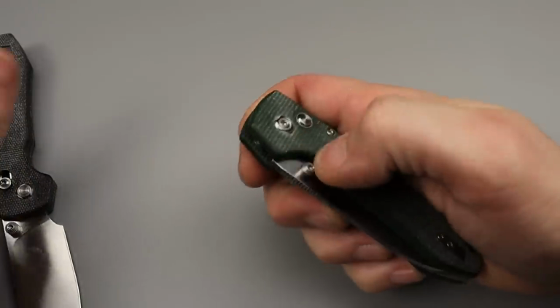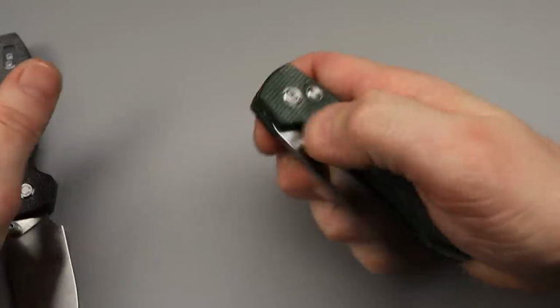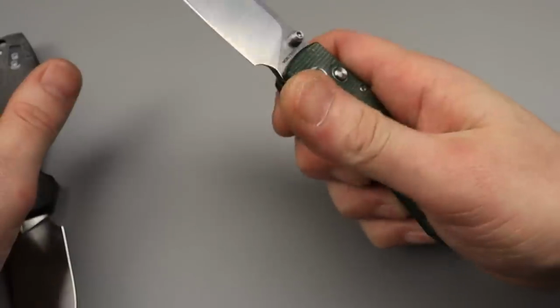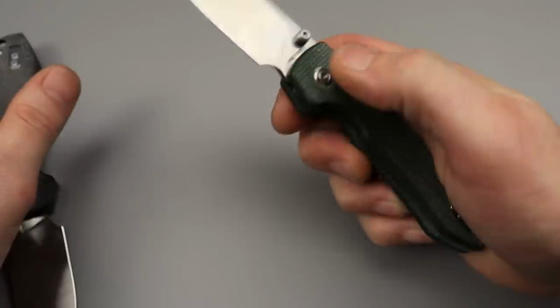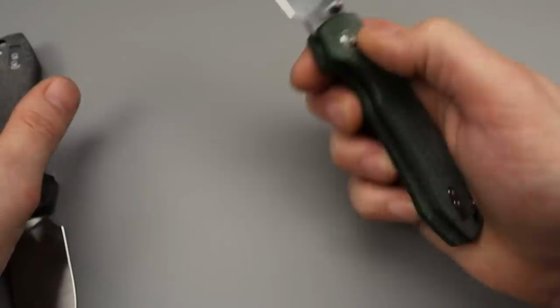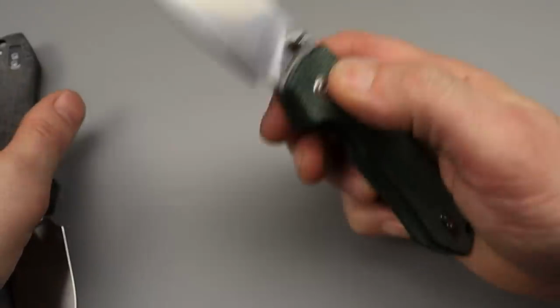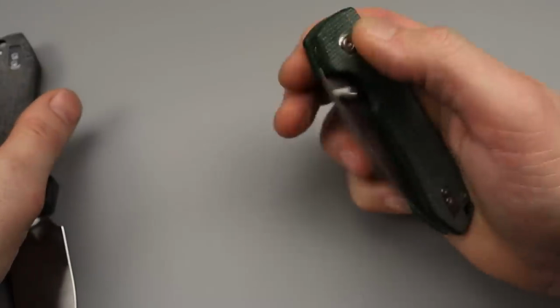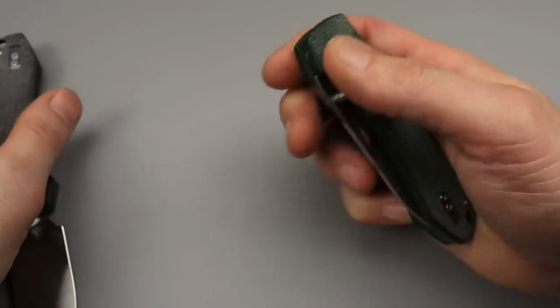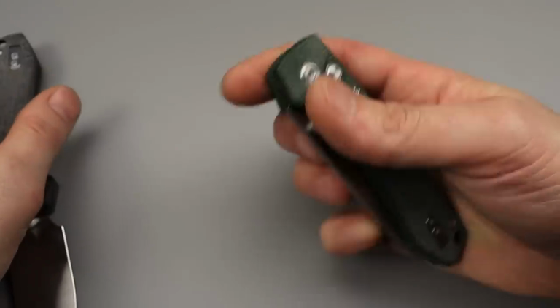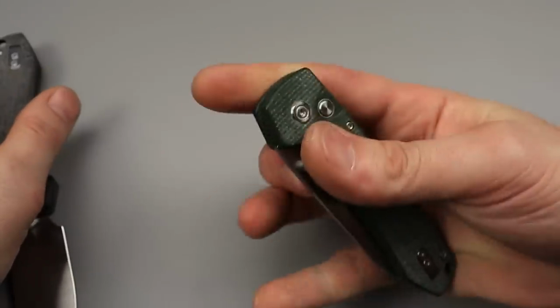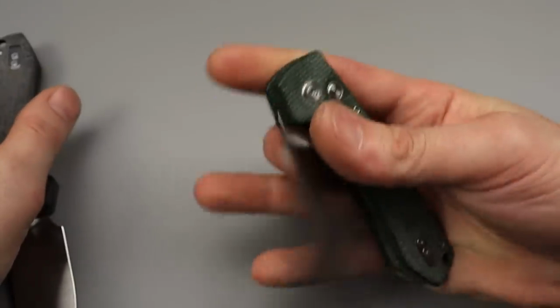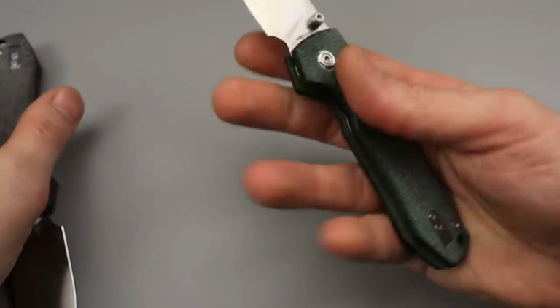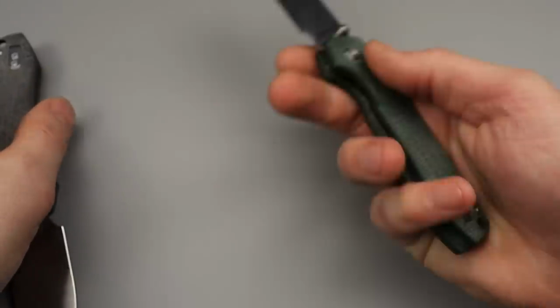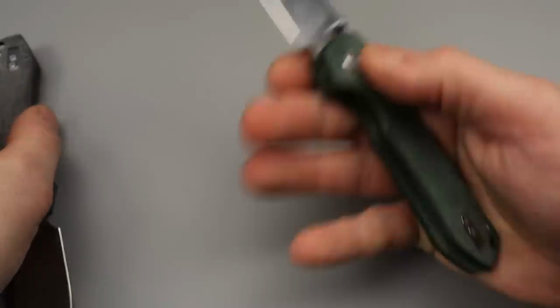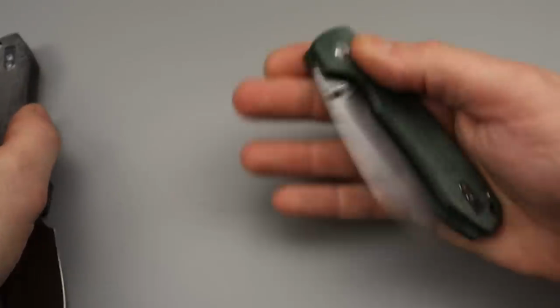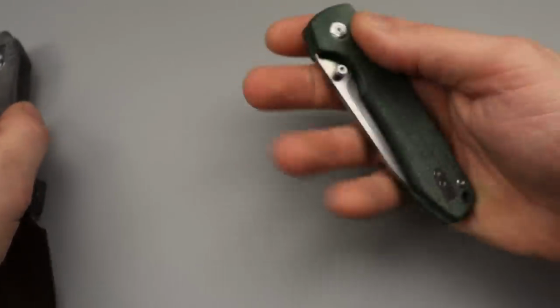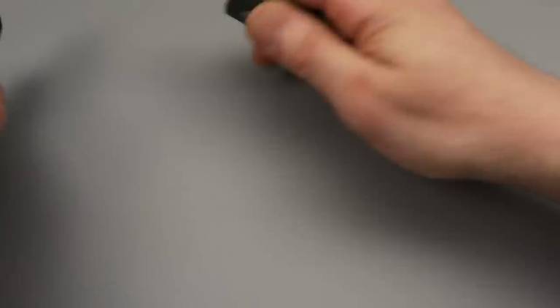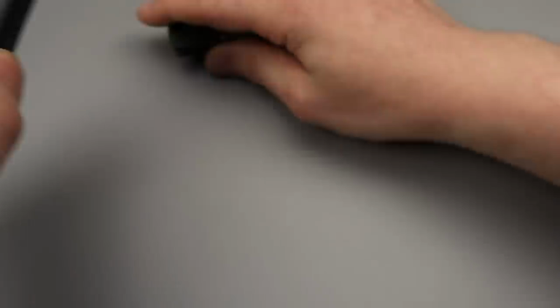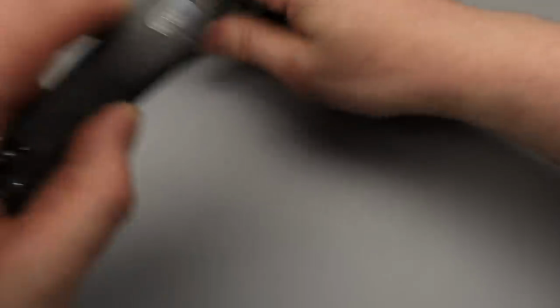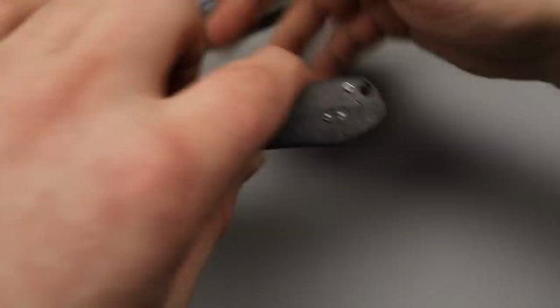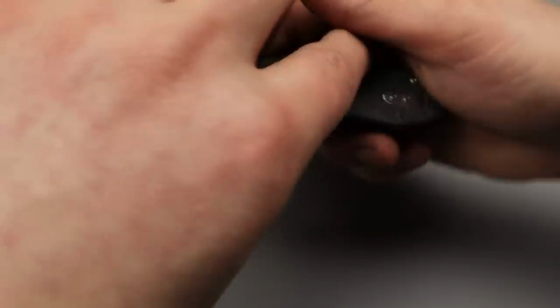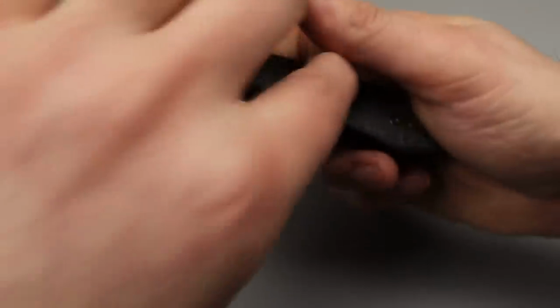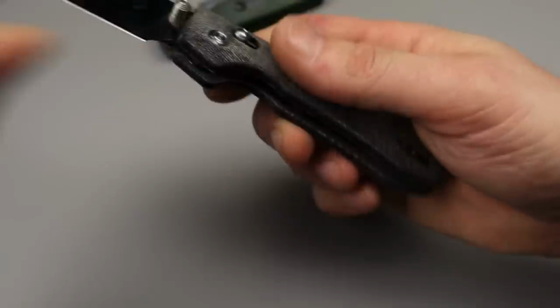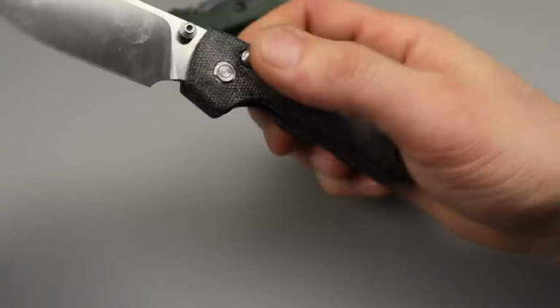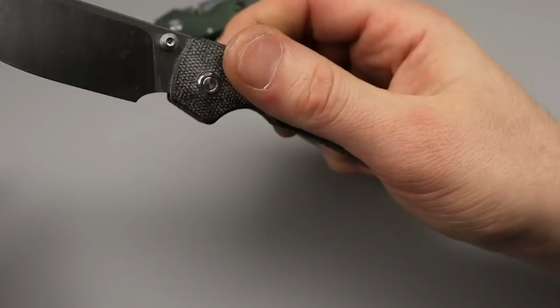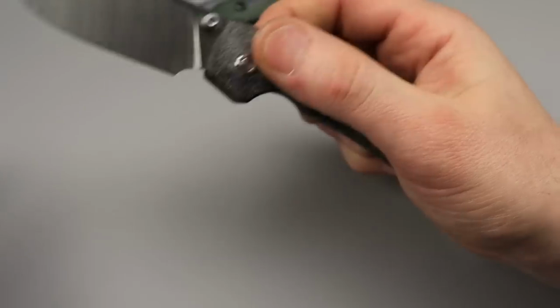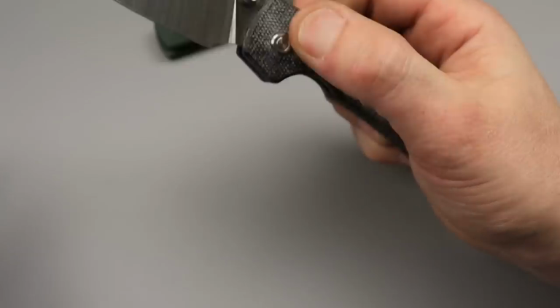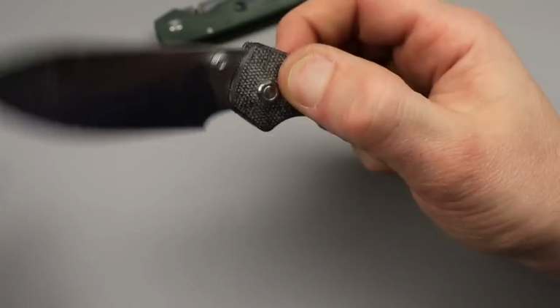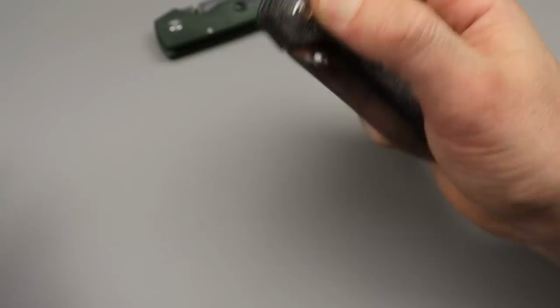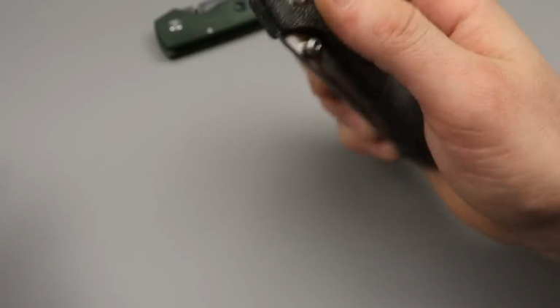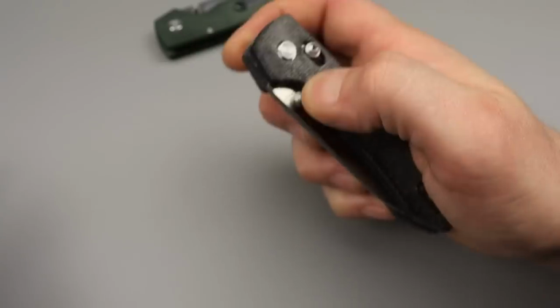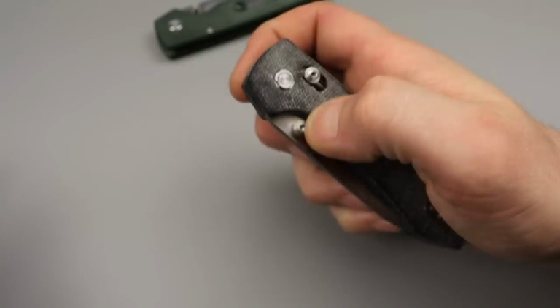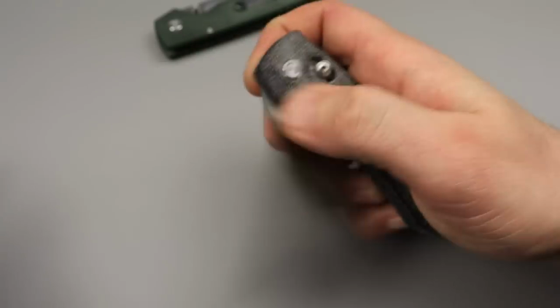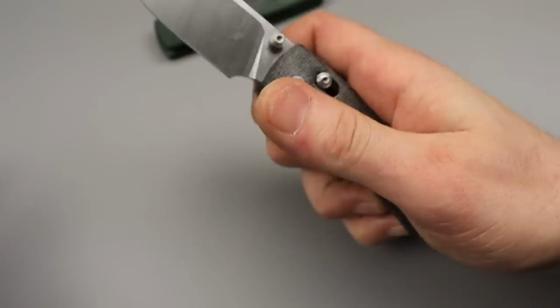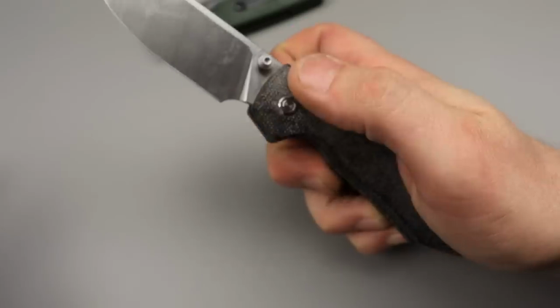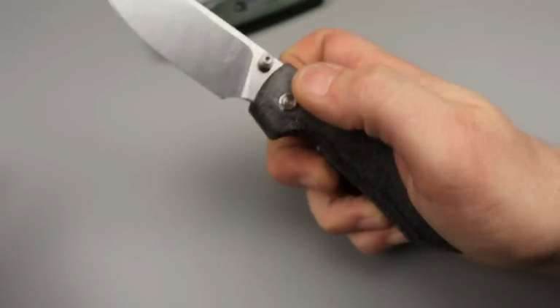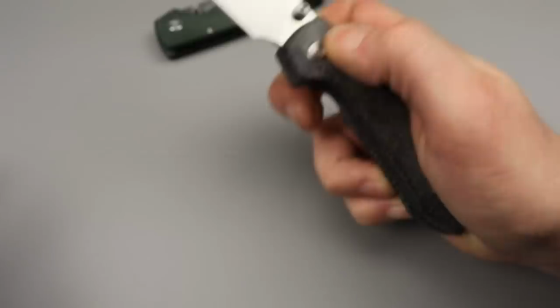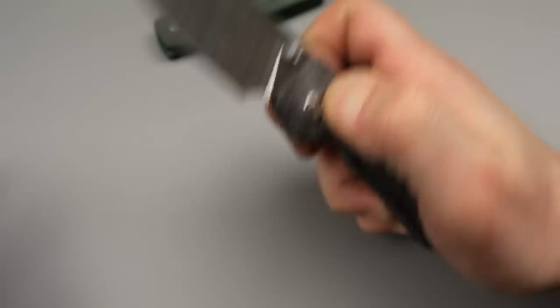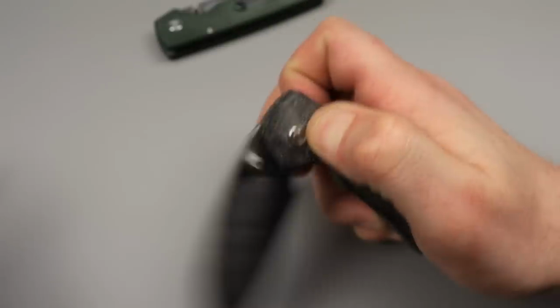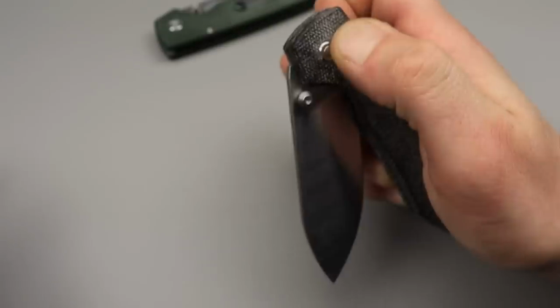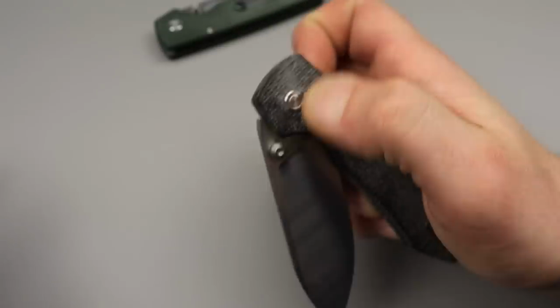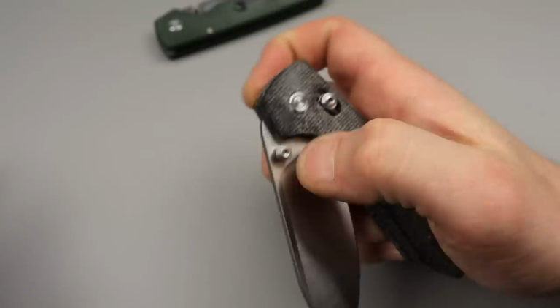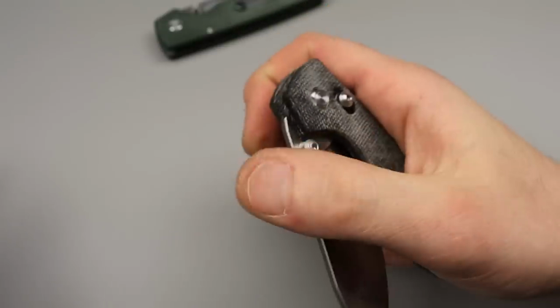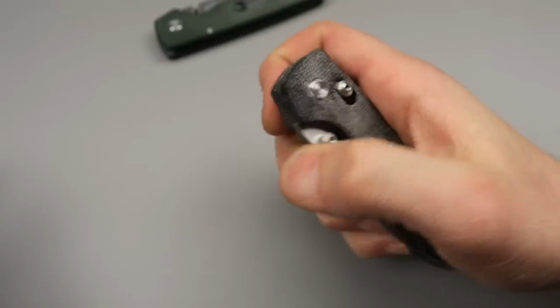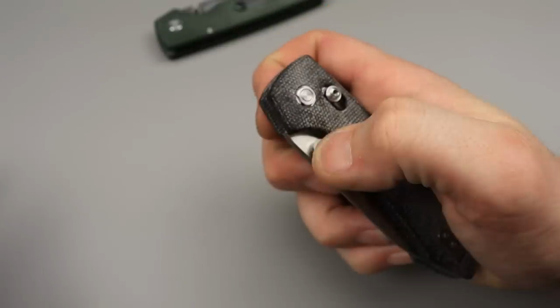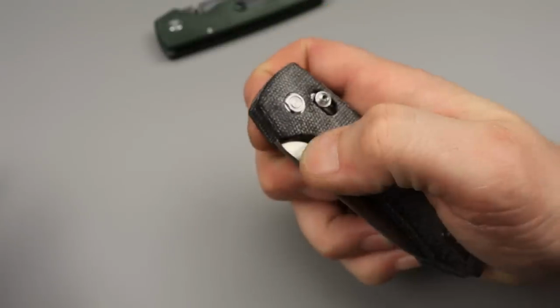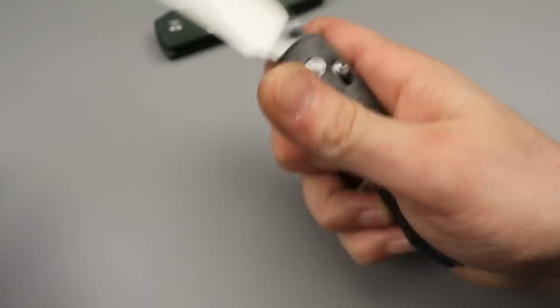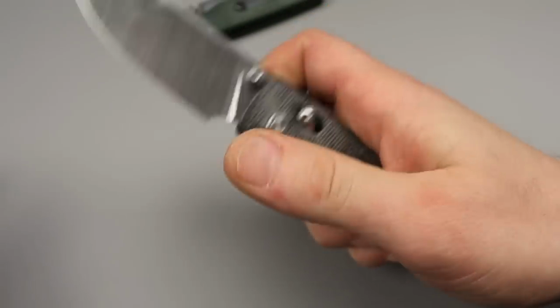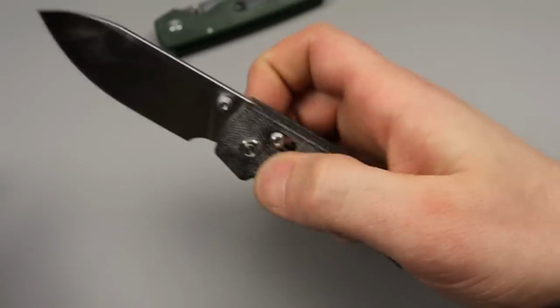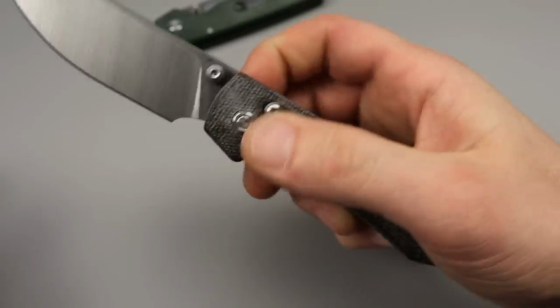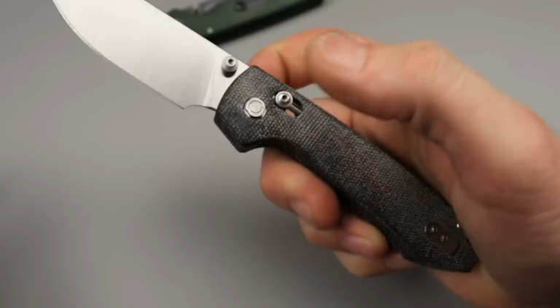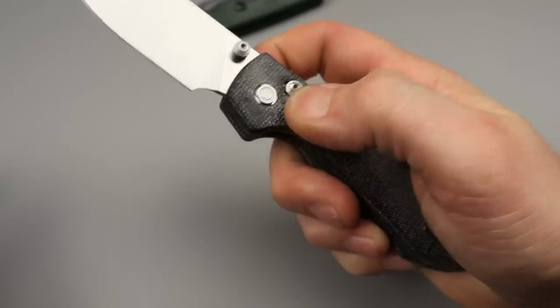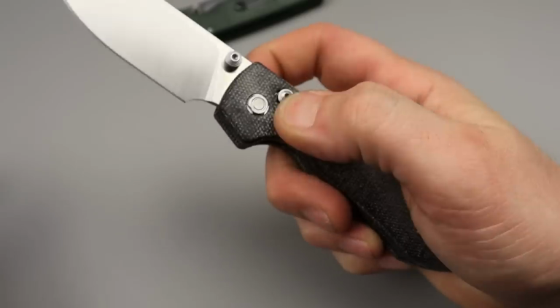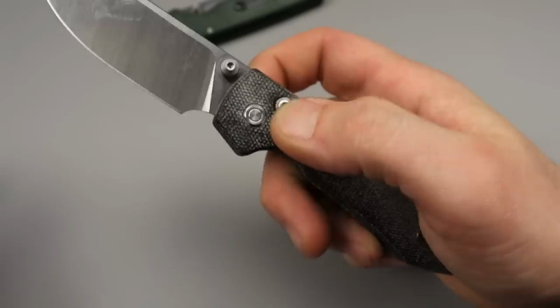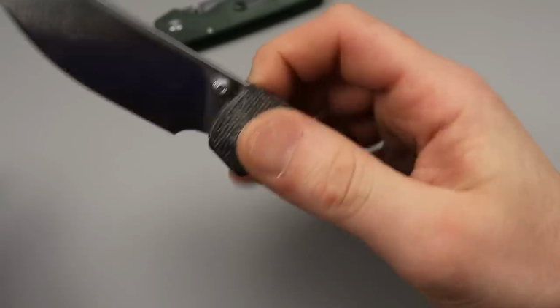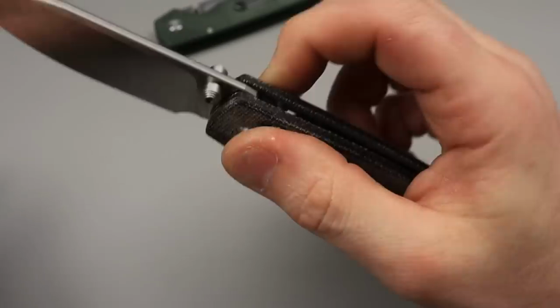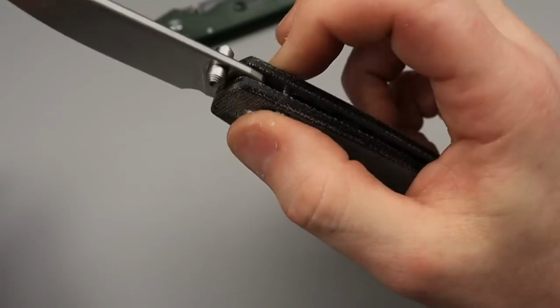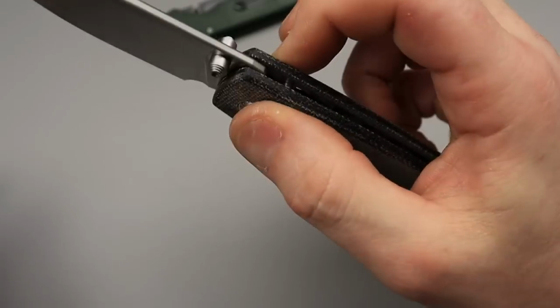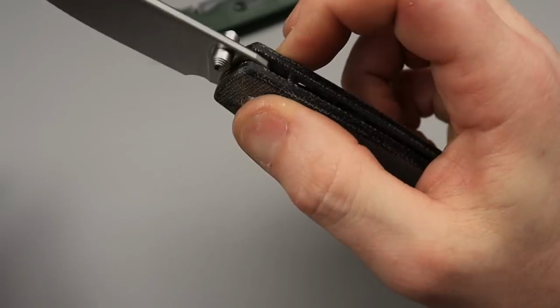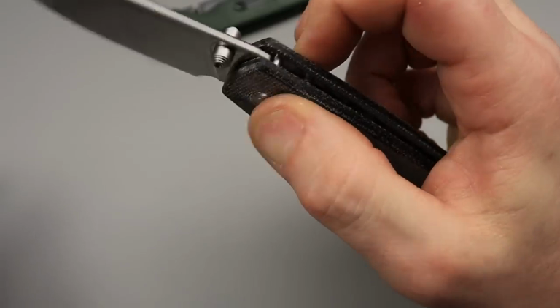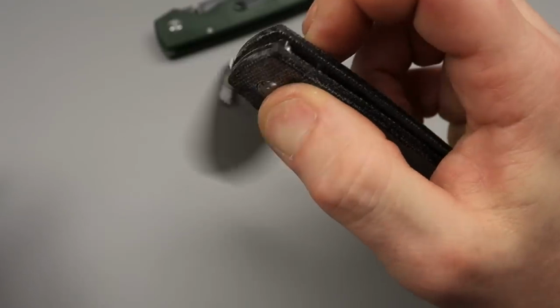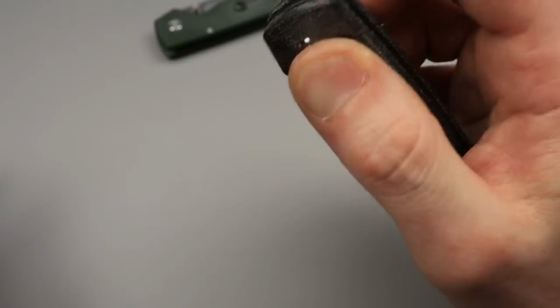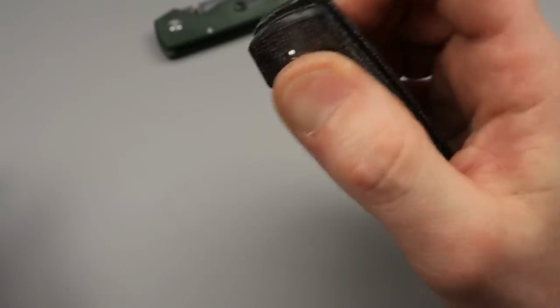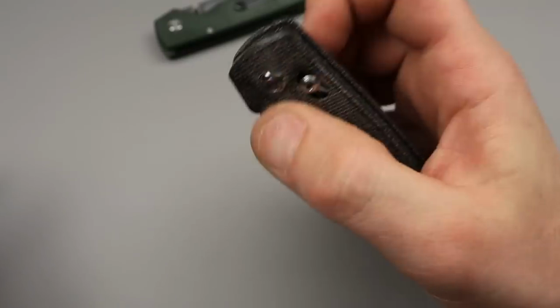It's still going to be just as fidgety as the button lock. The only difference is instead of pushing, you've got to pull down.